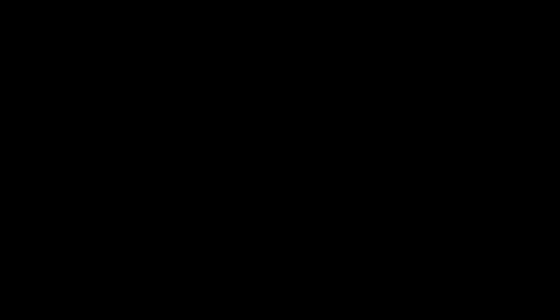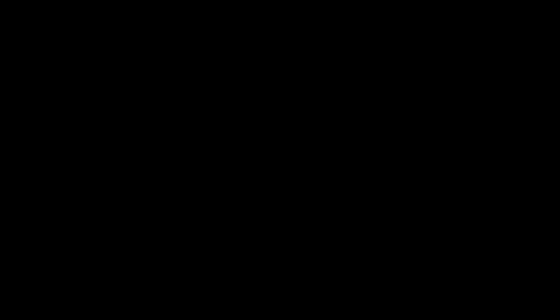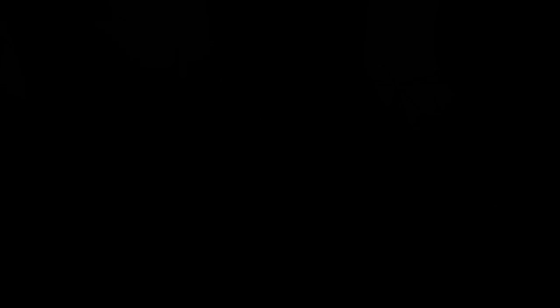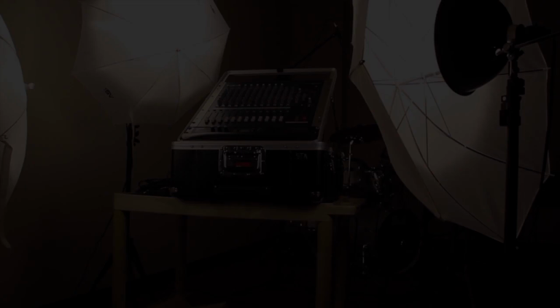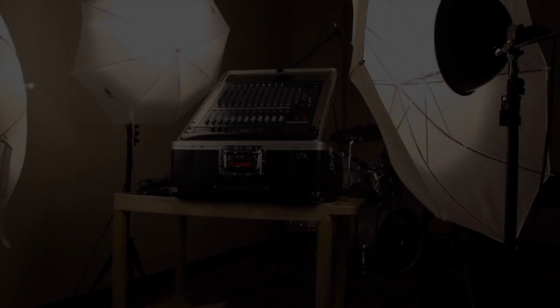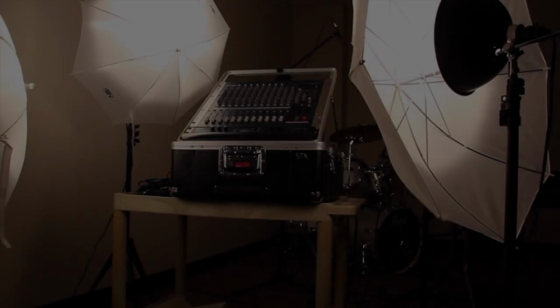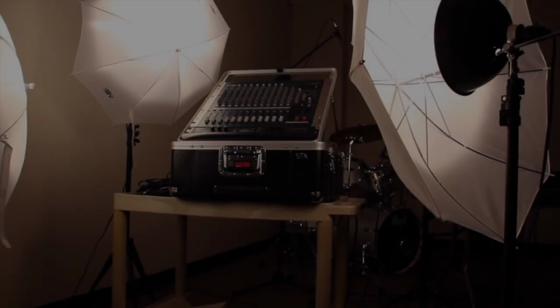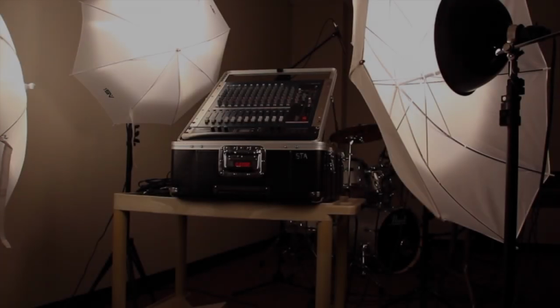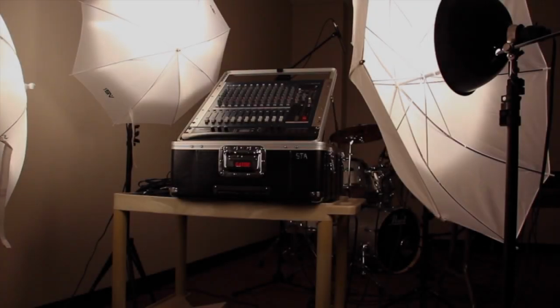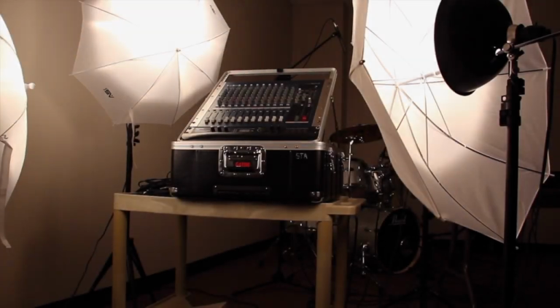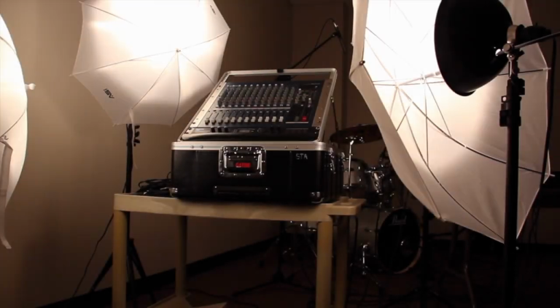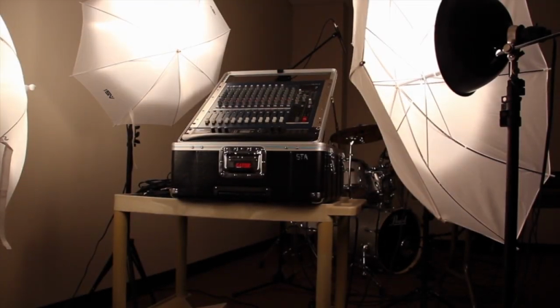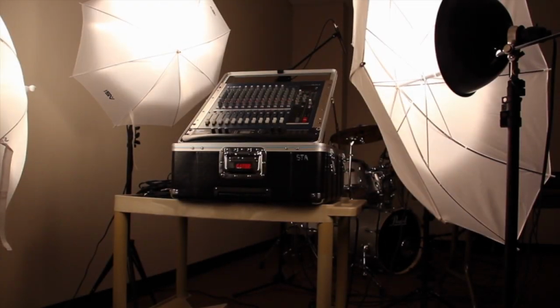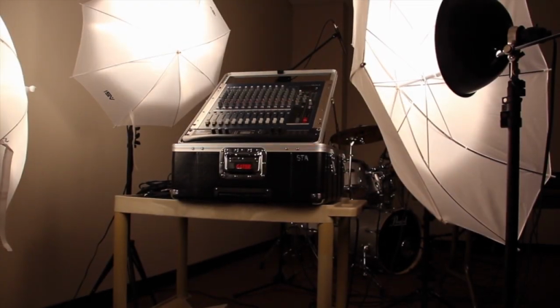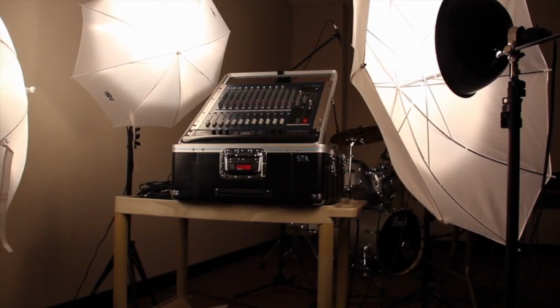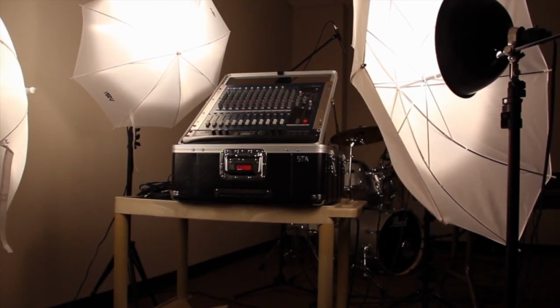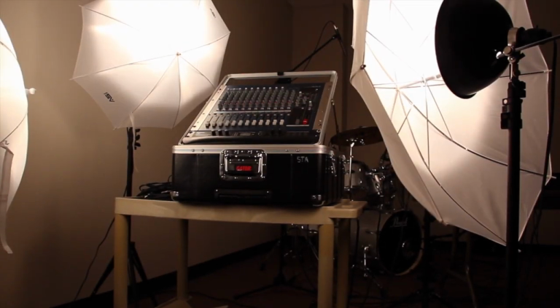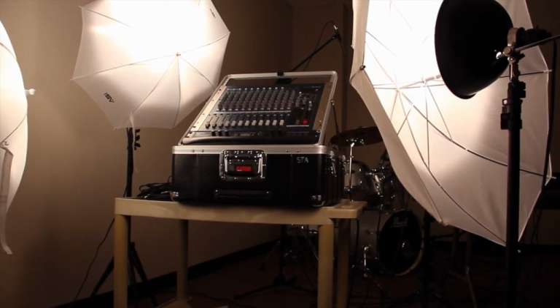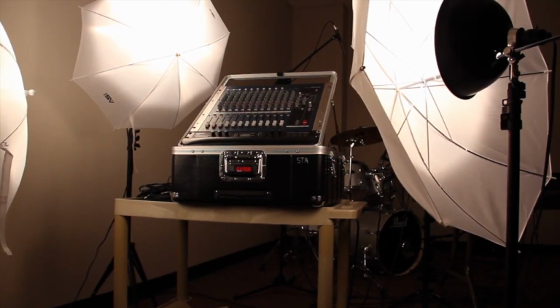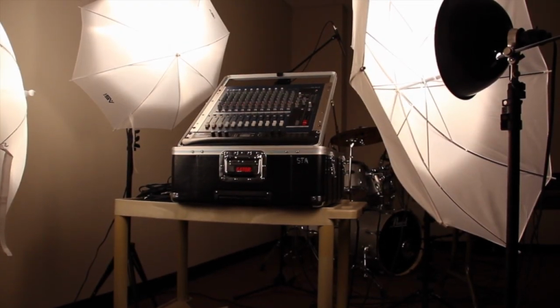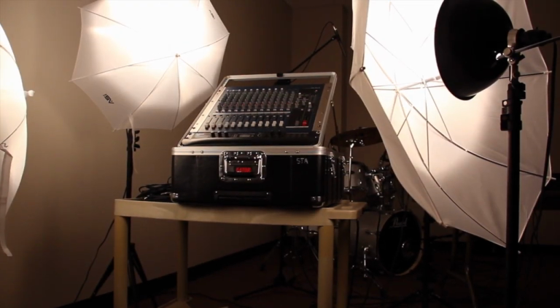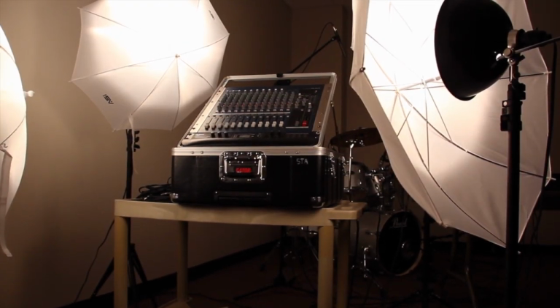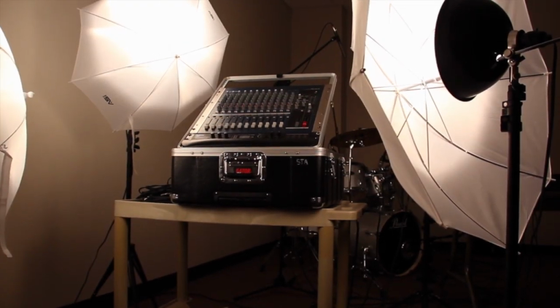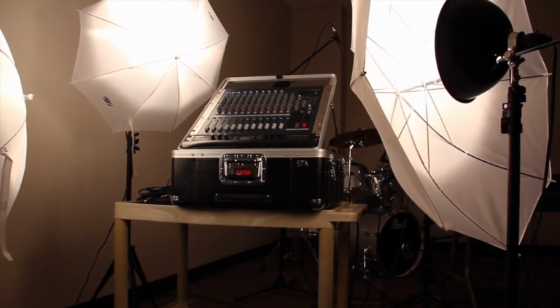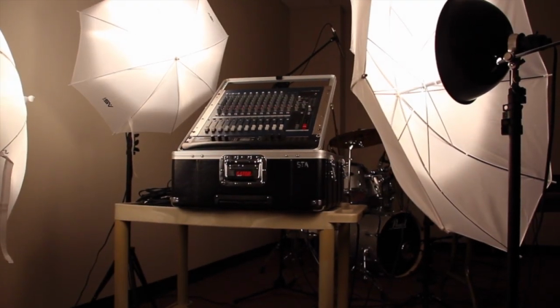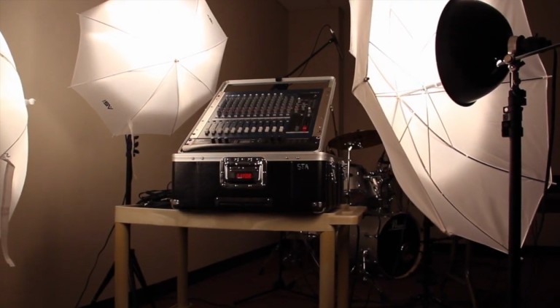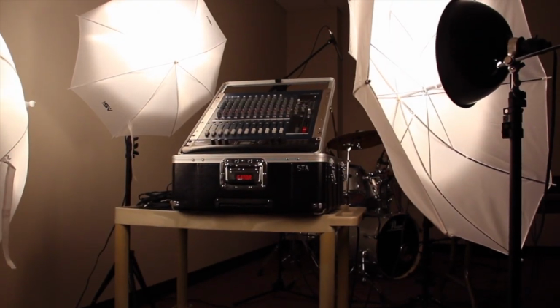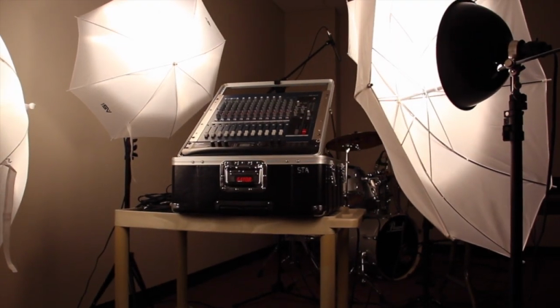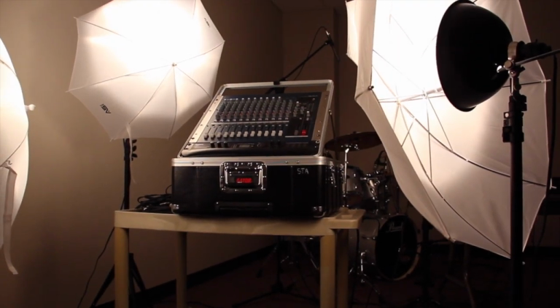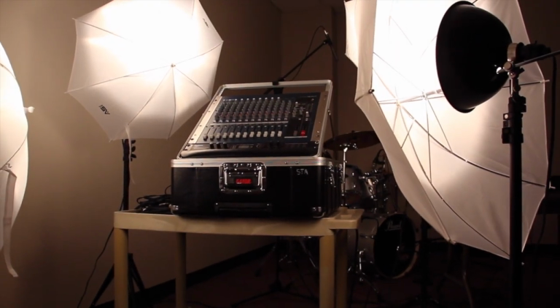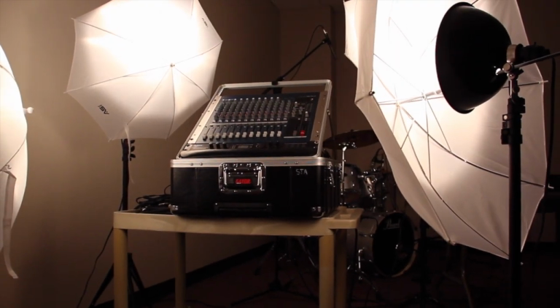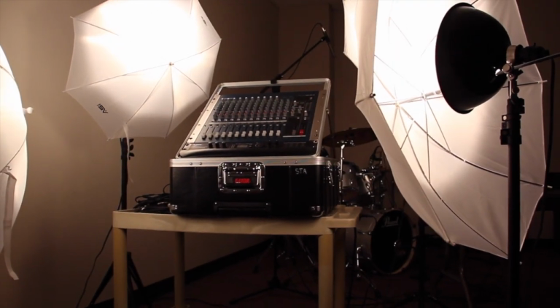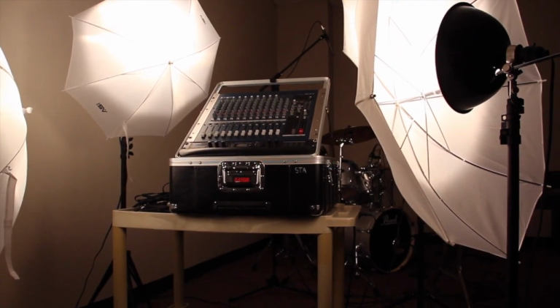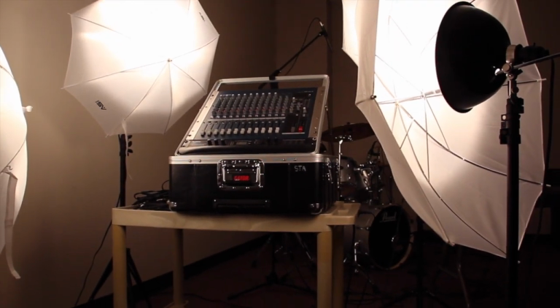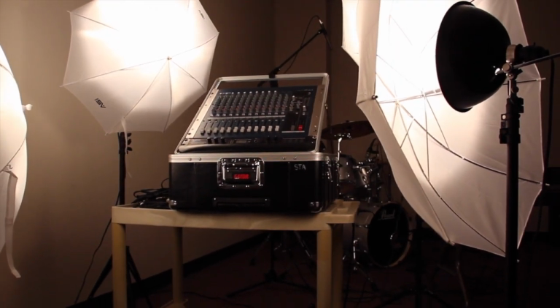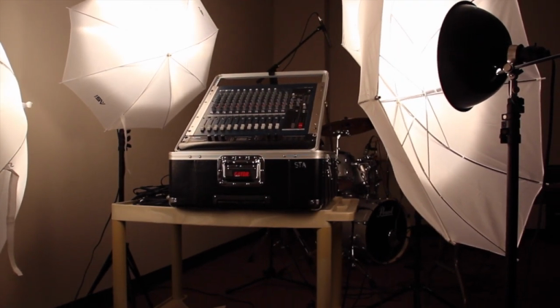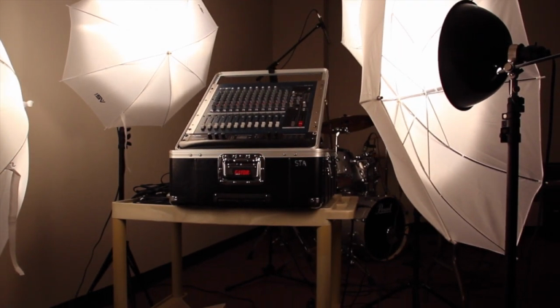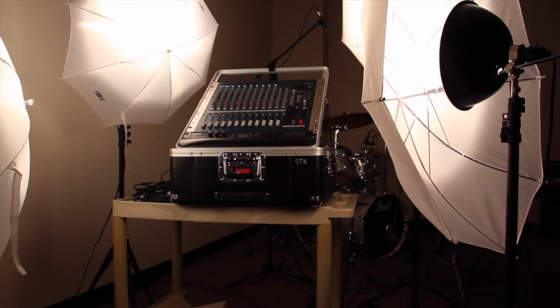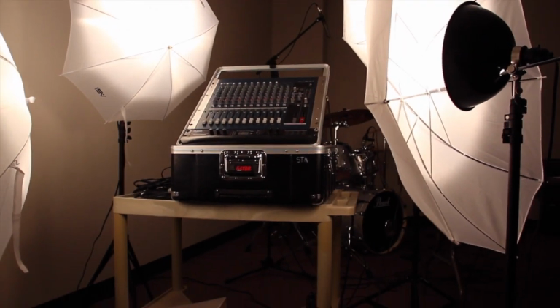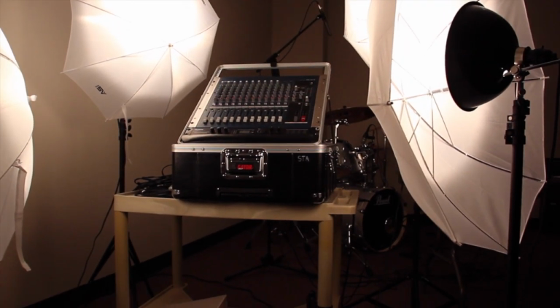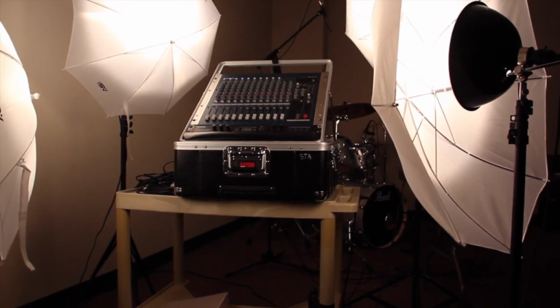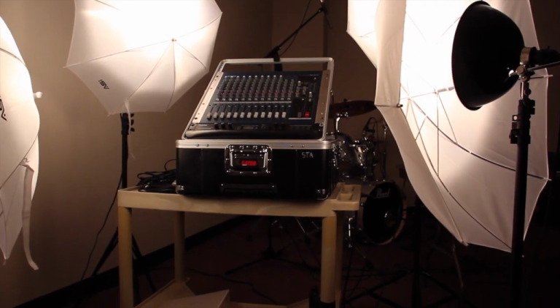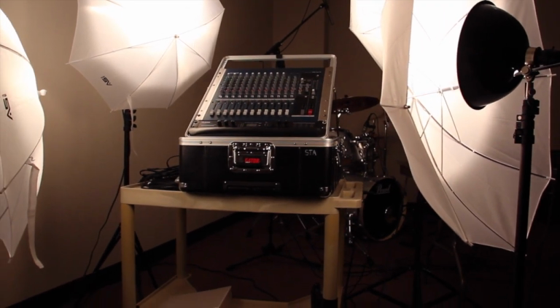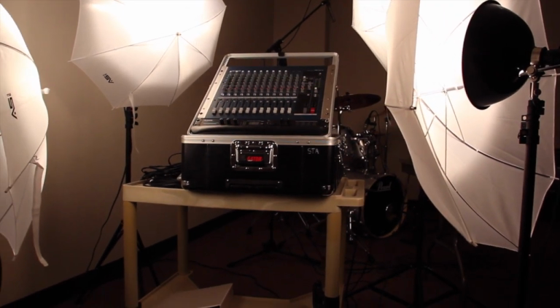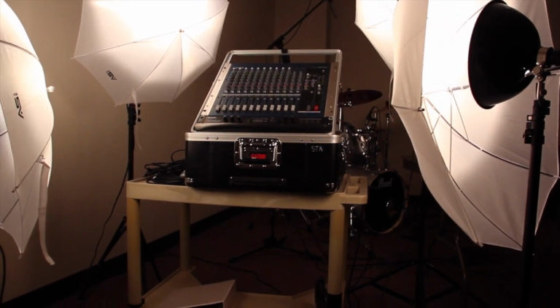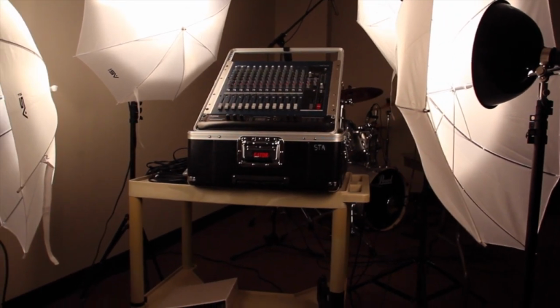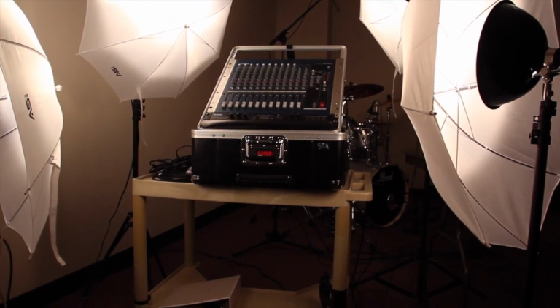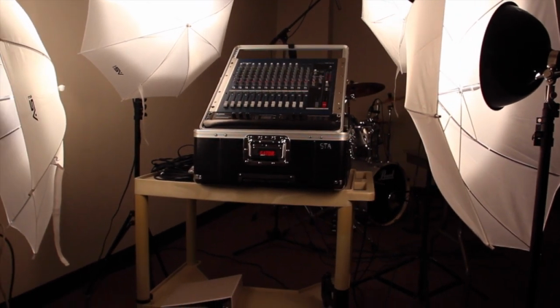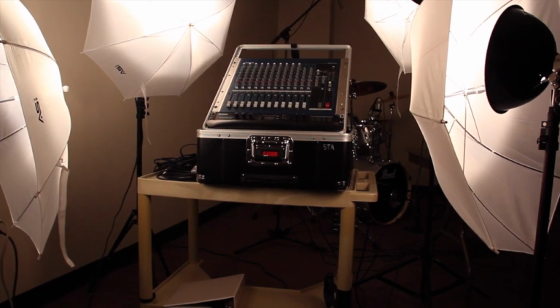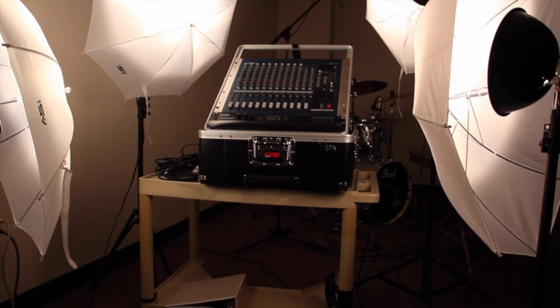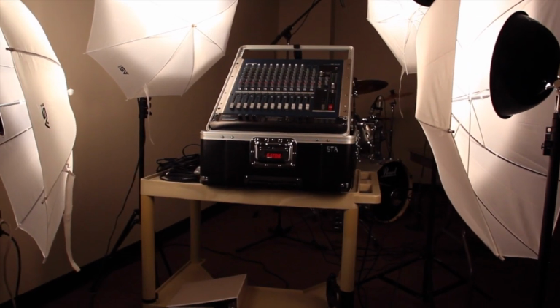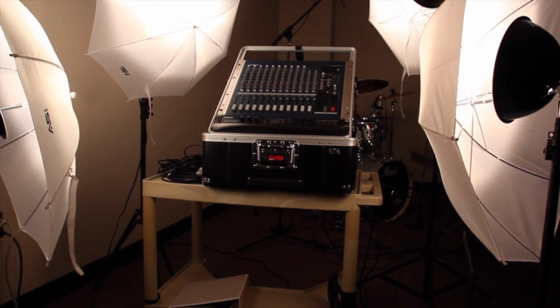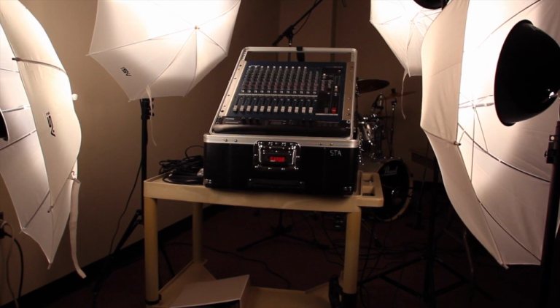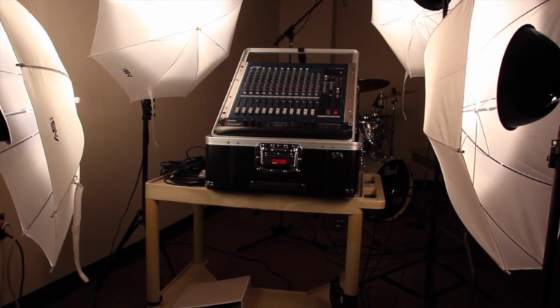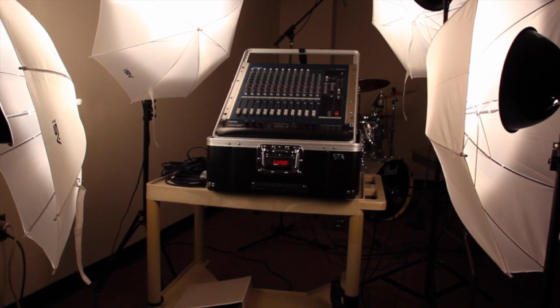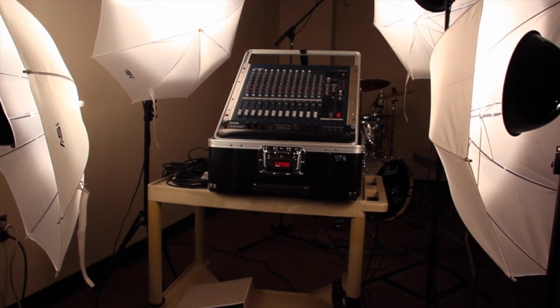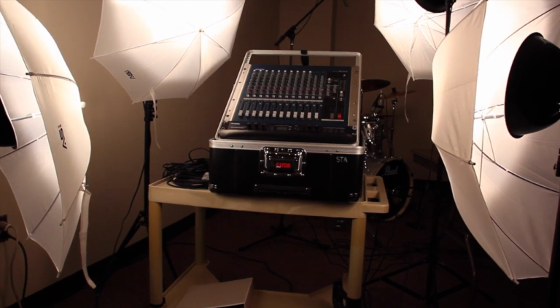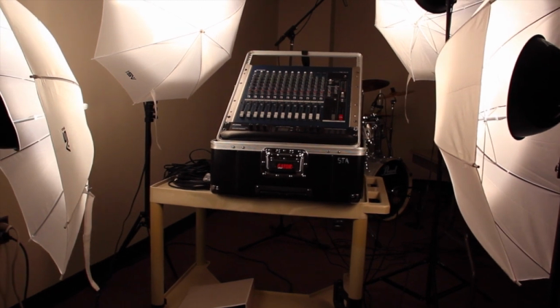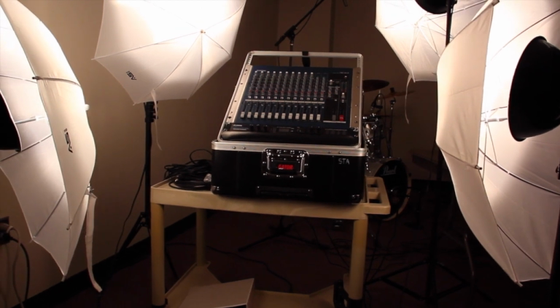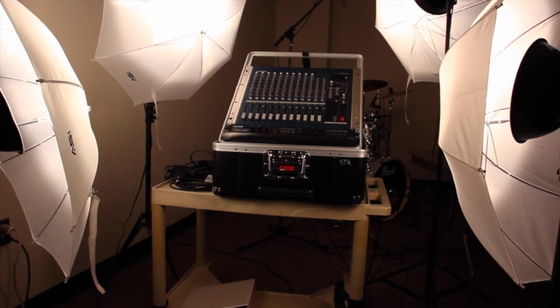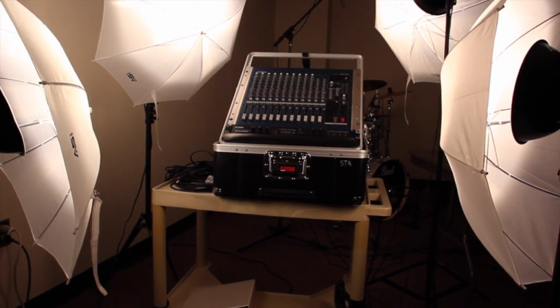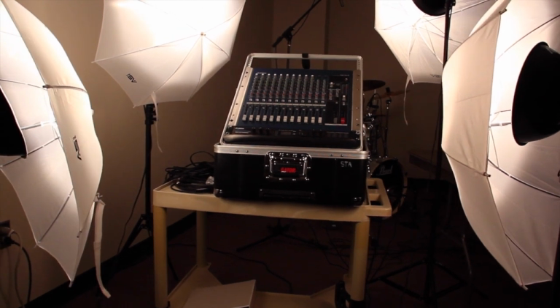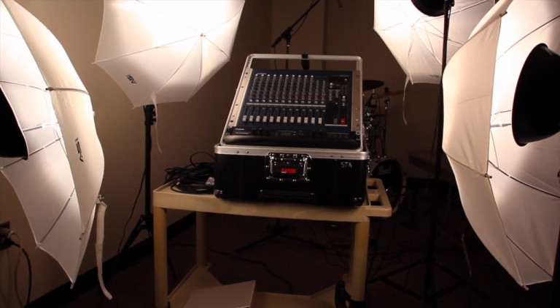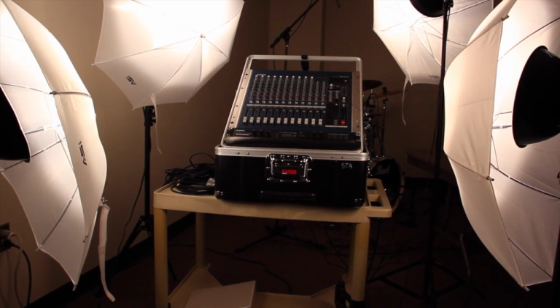Hello, today we will teach you how to use the soundboard. There are four main steps to set up the soundboard.